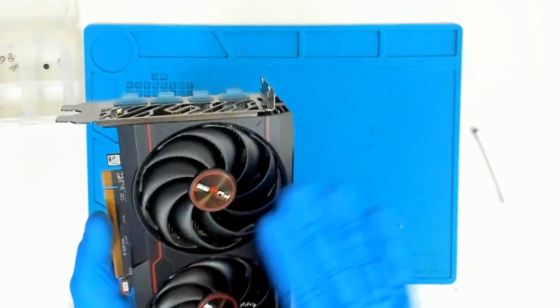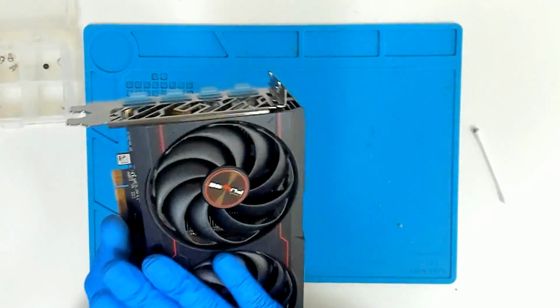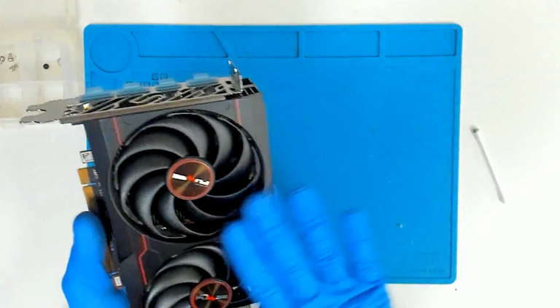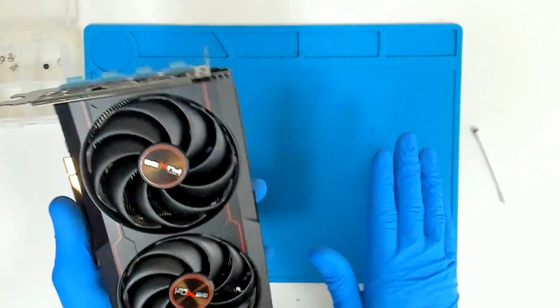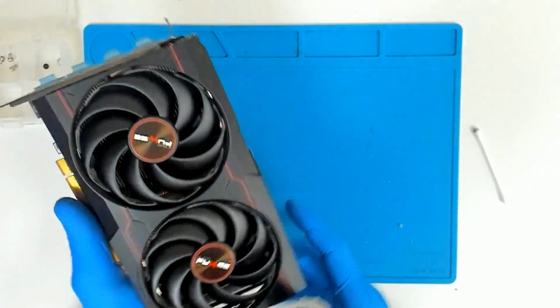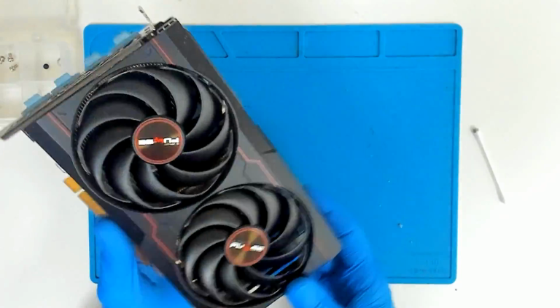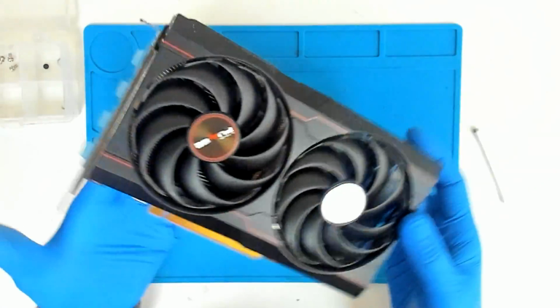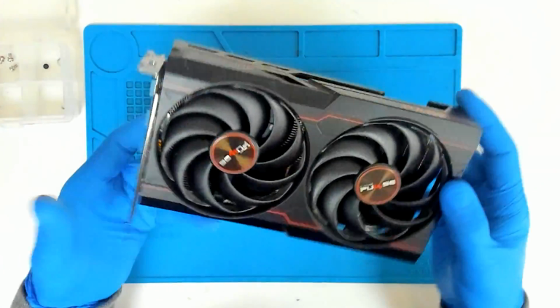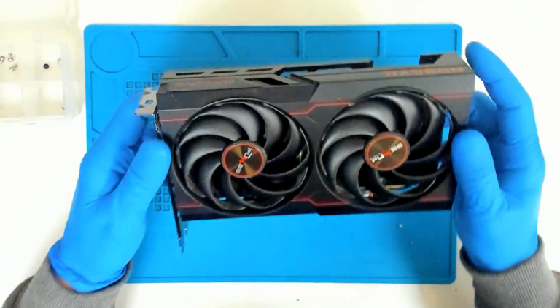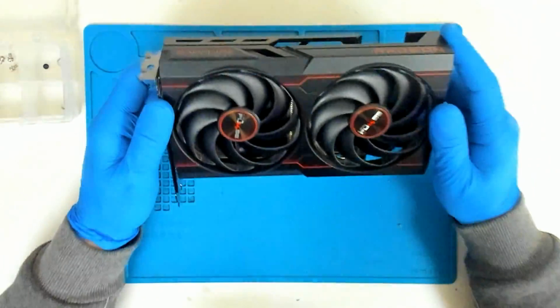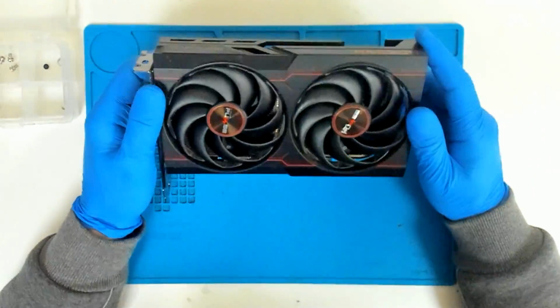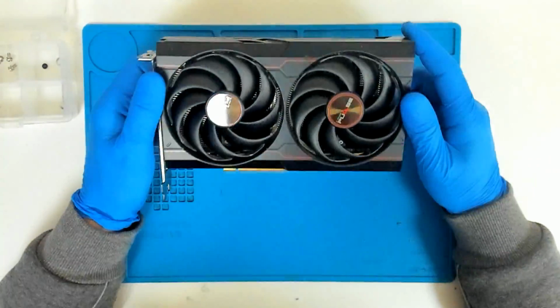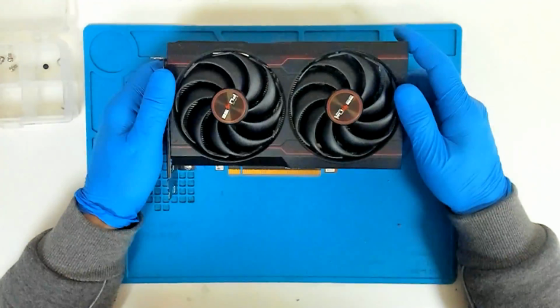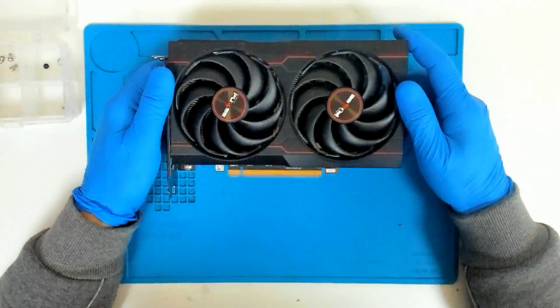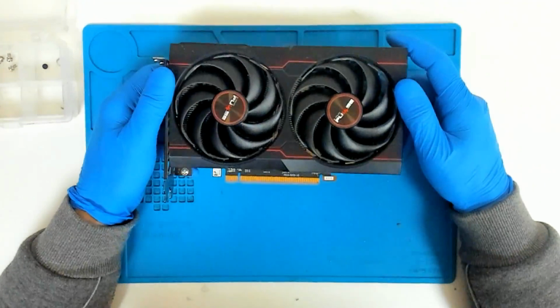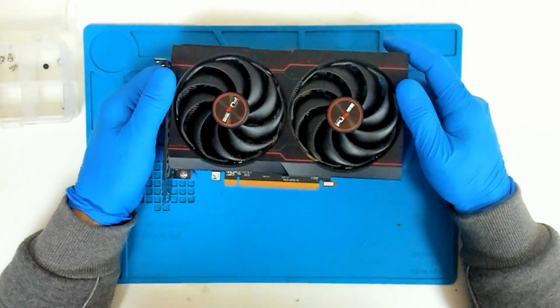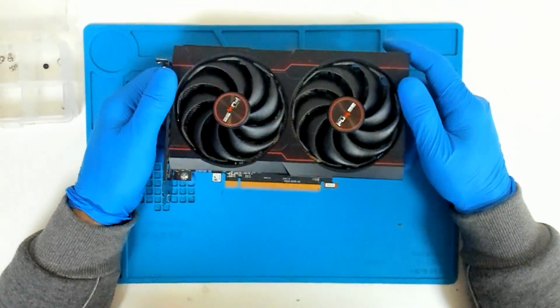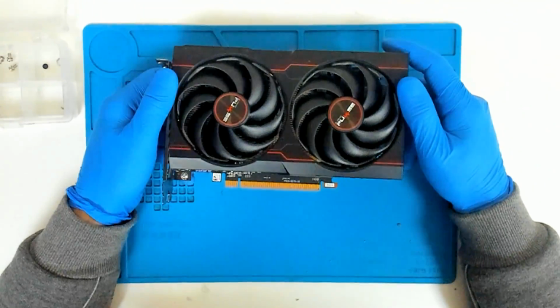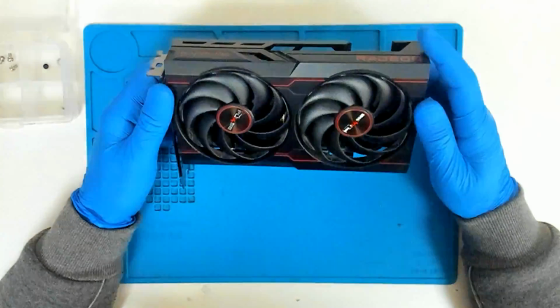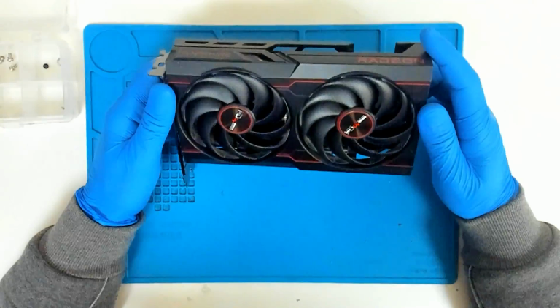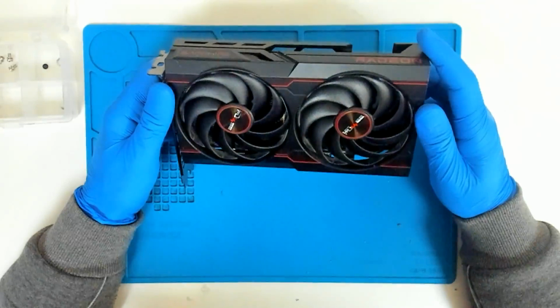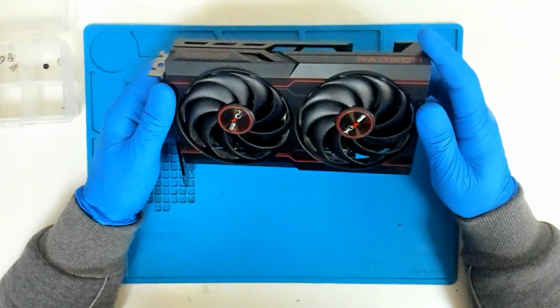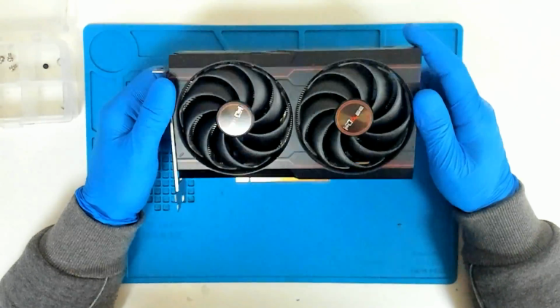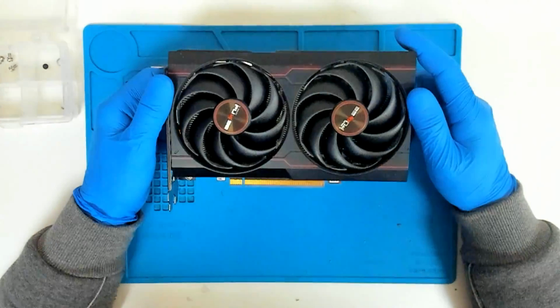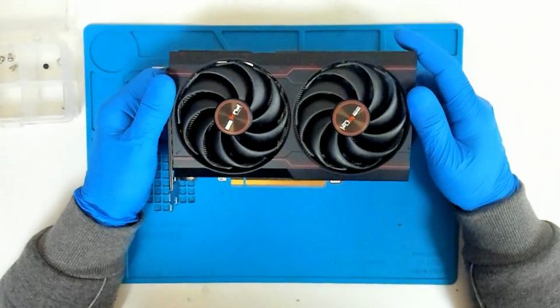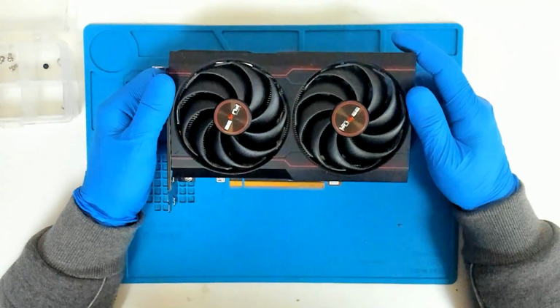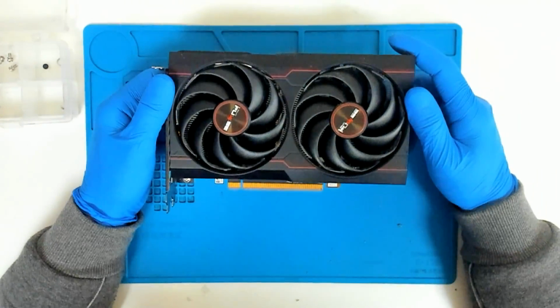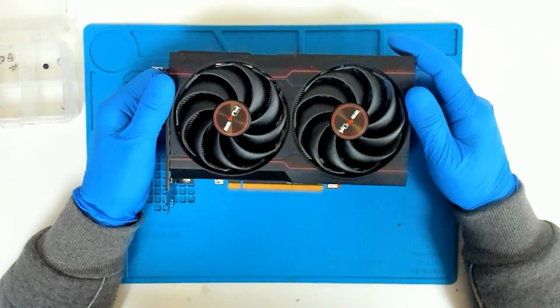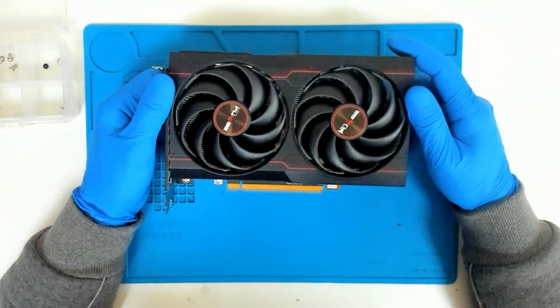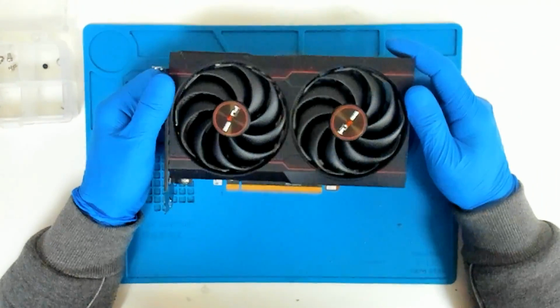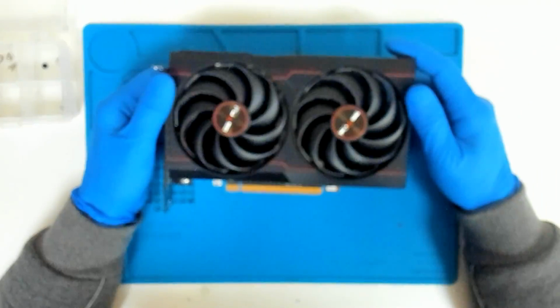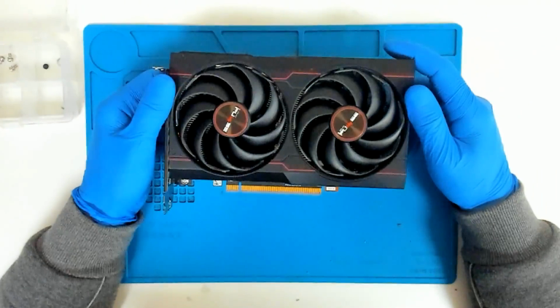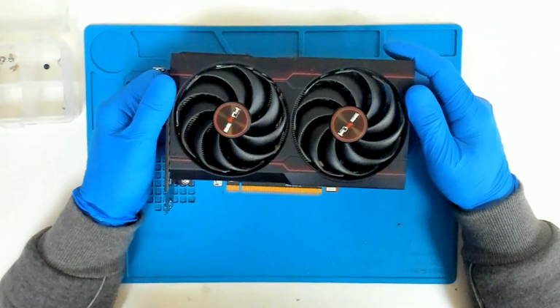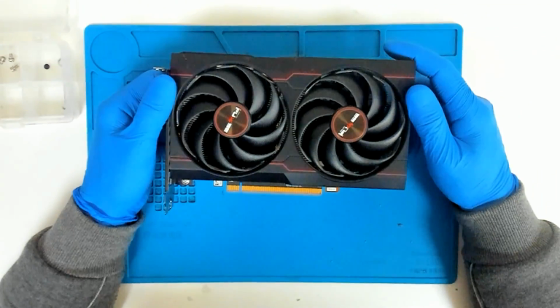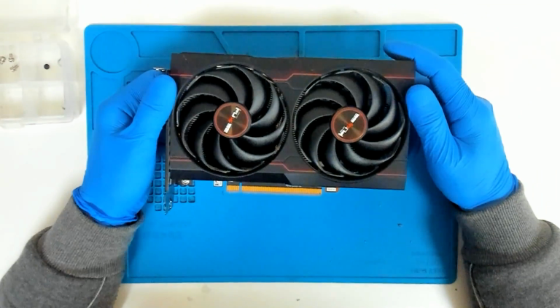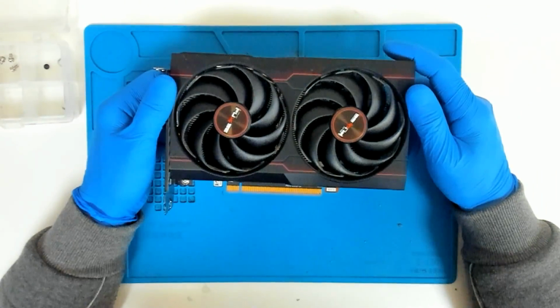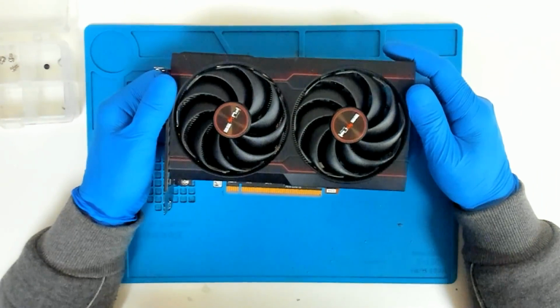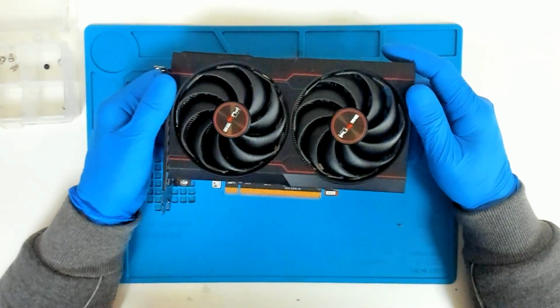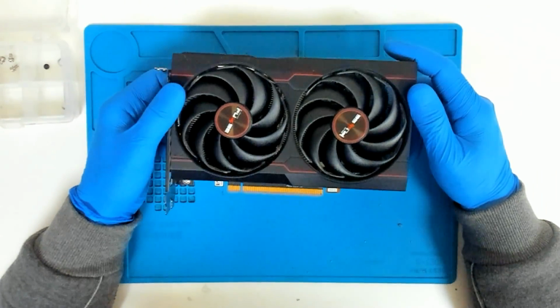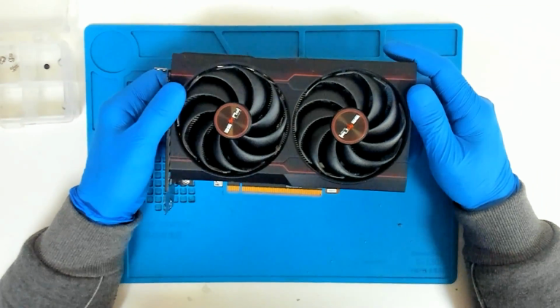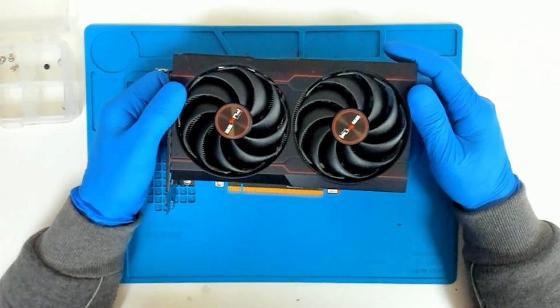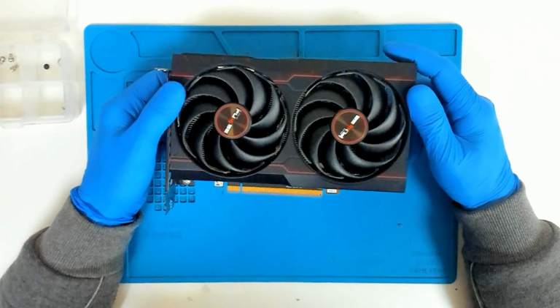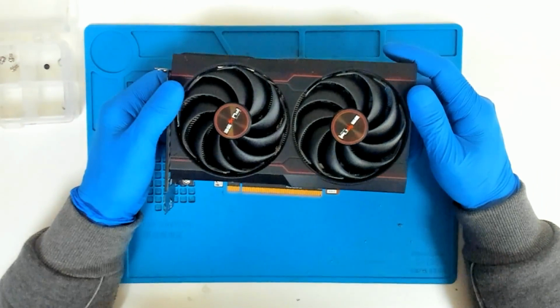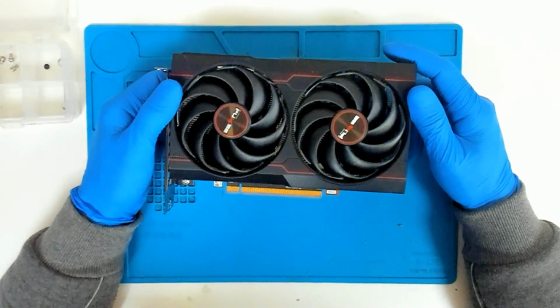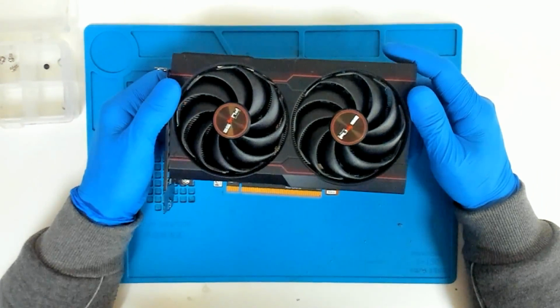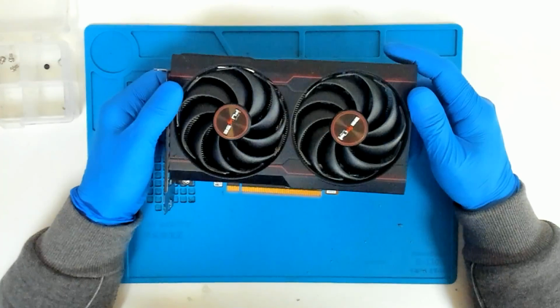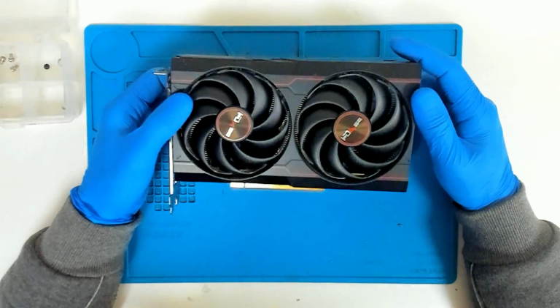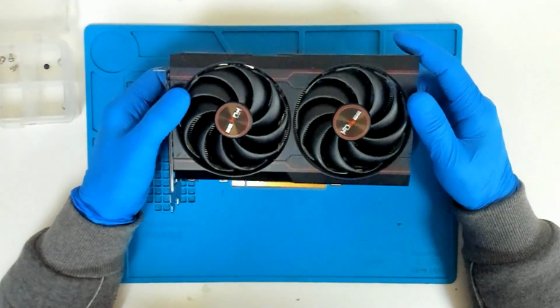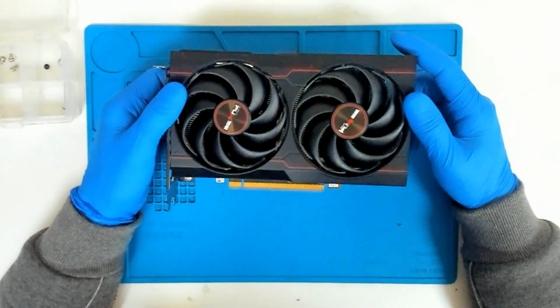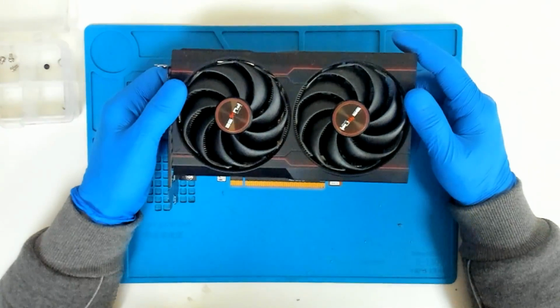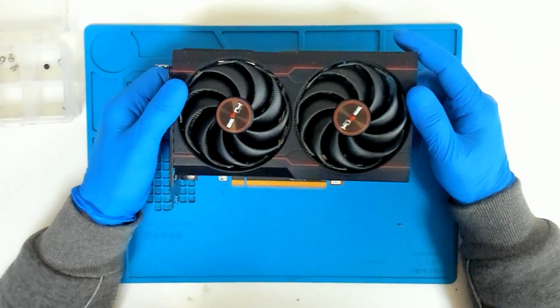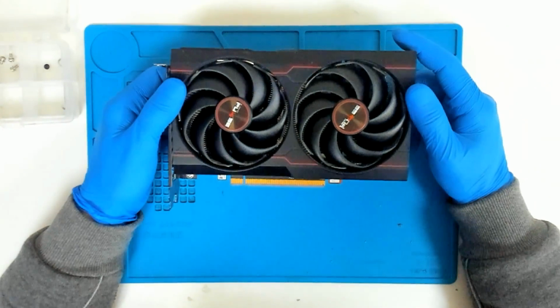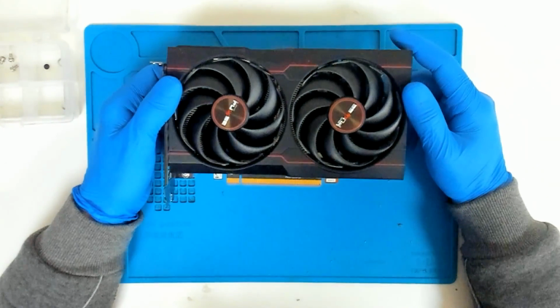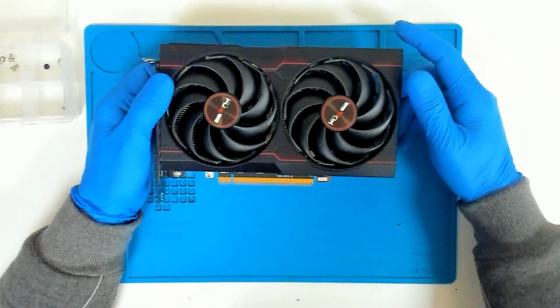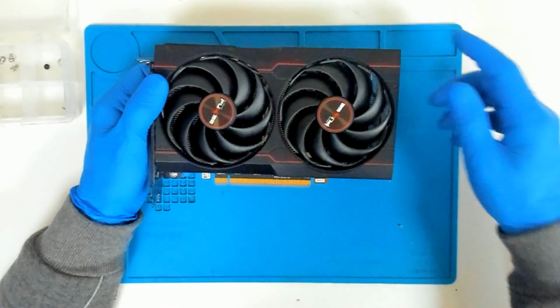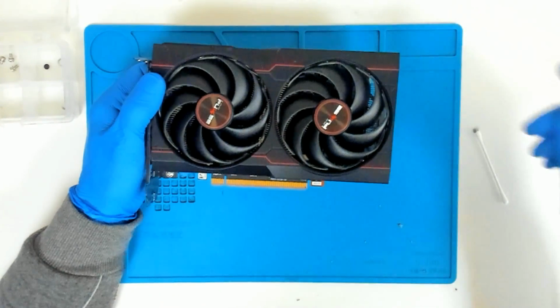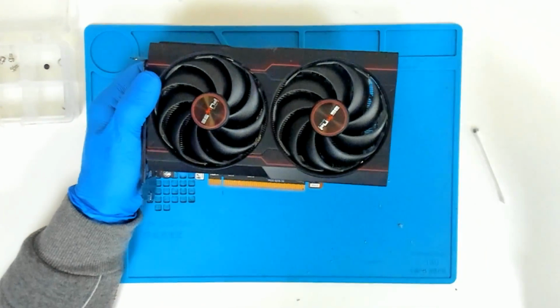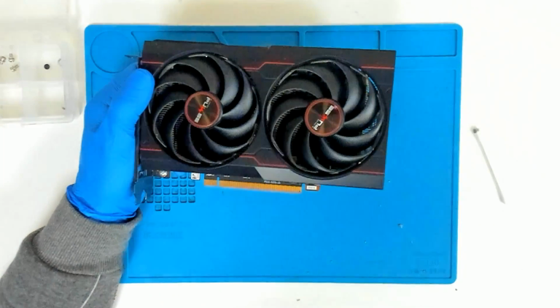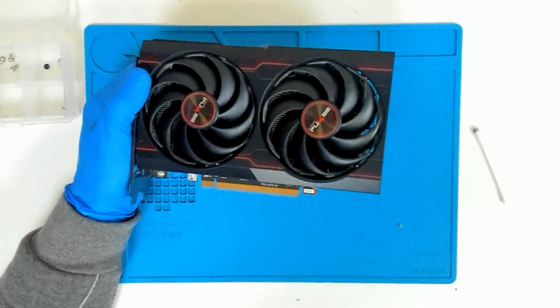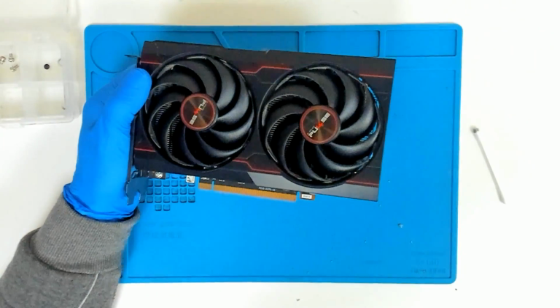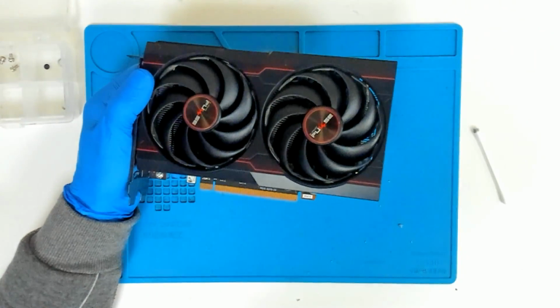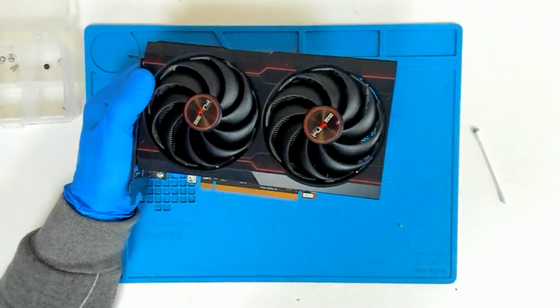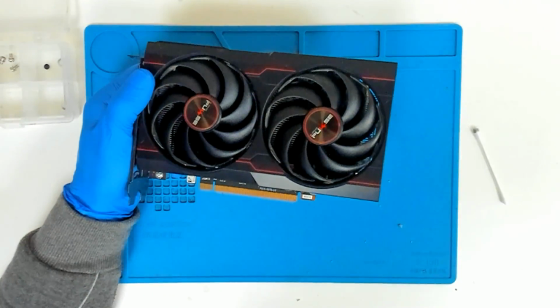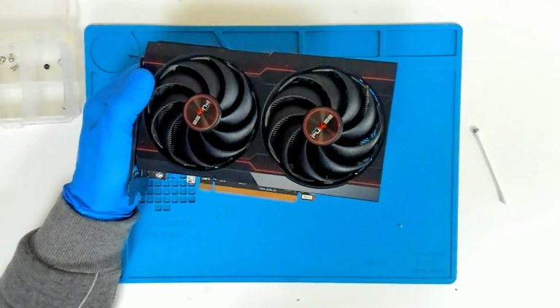Basically that's the whole procedure. If you have the same type of card, you can use this video. That's it for now — bye bye.